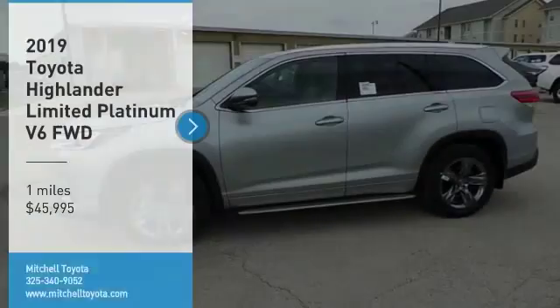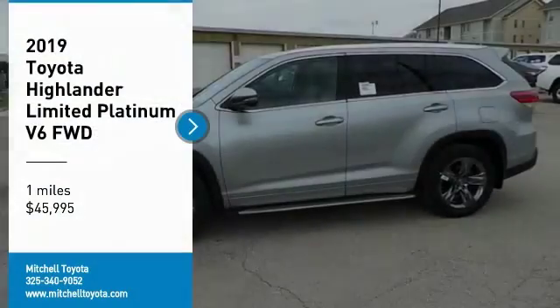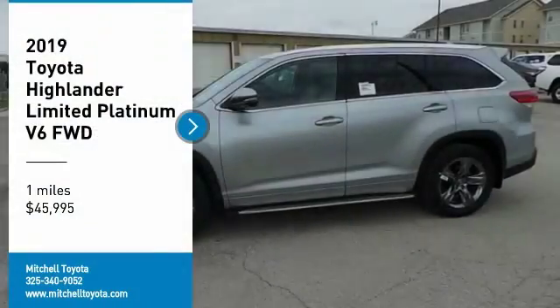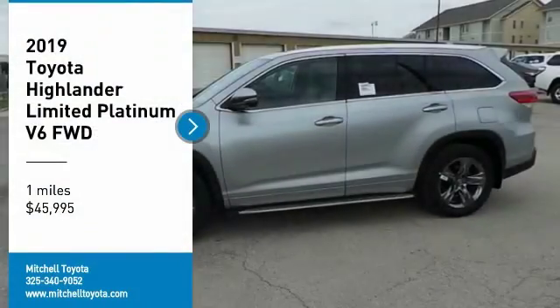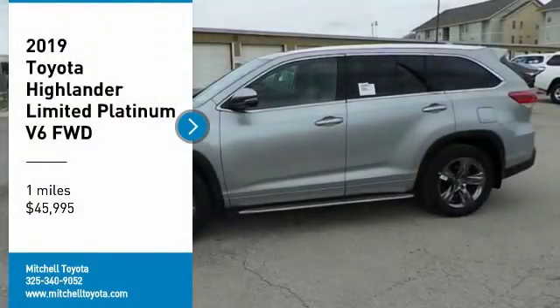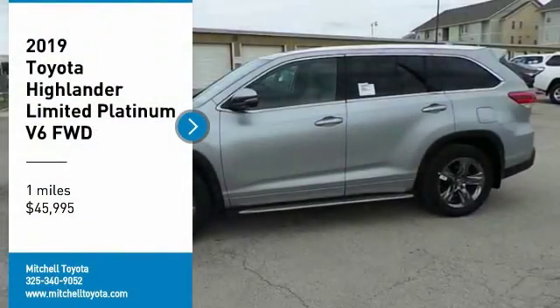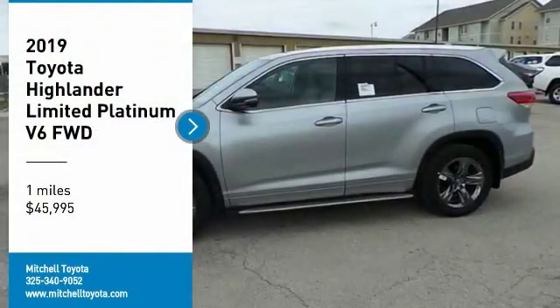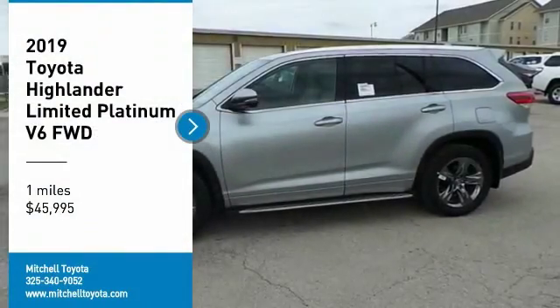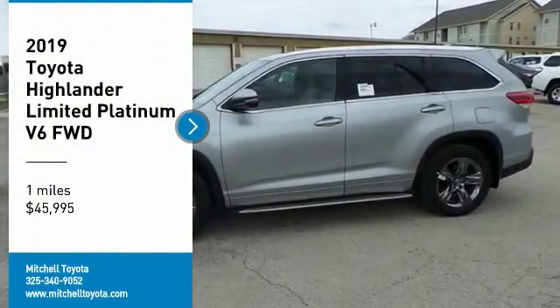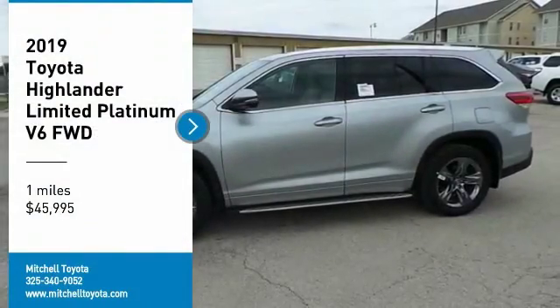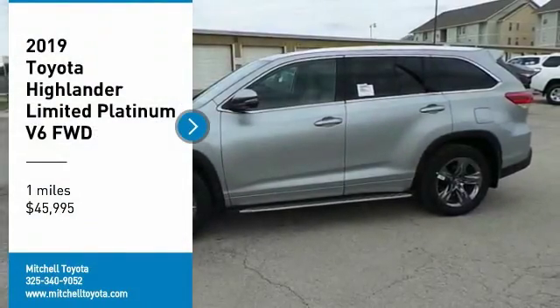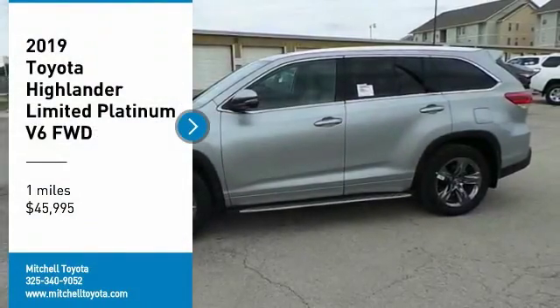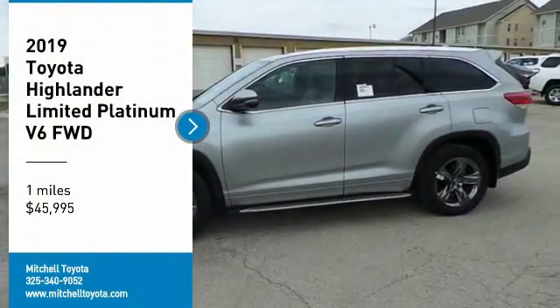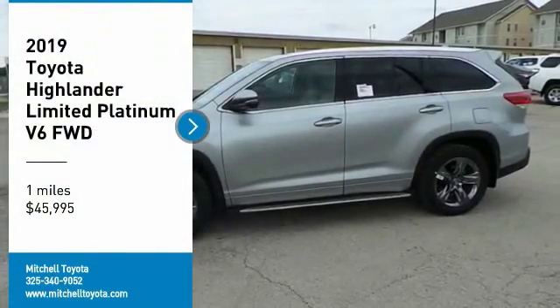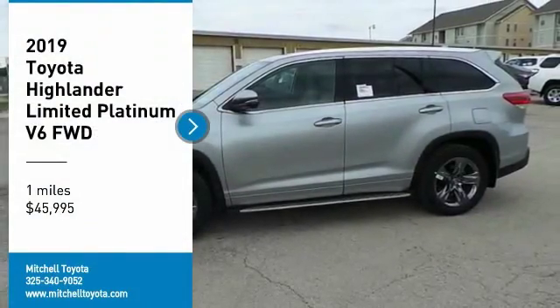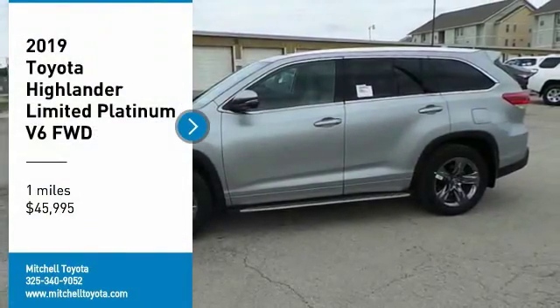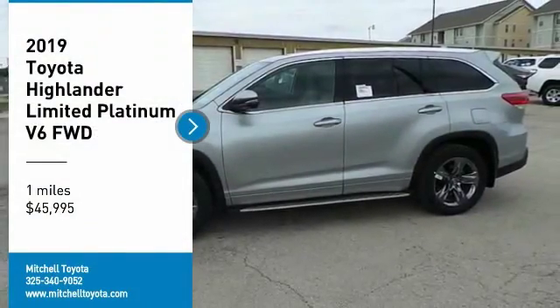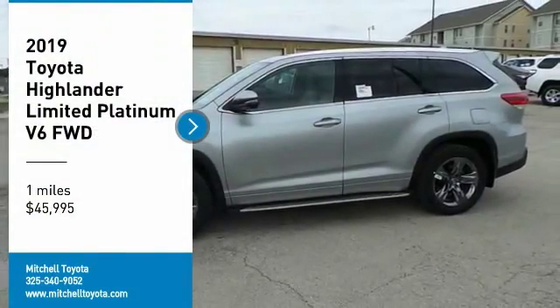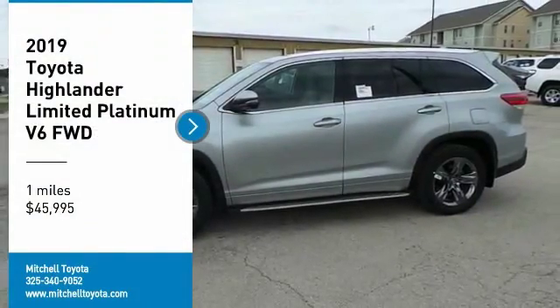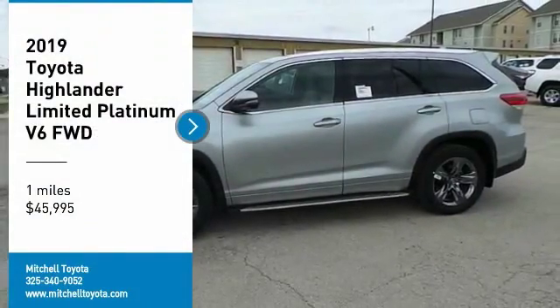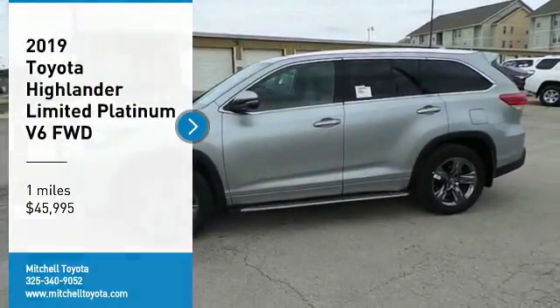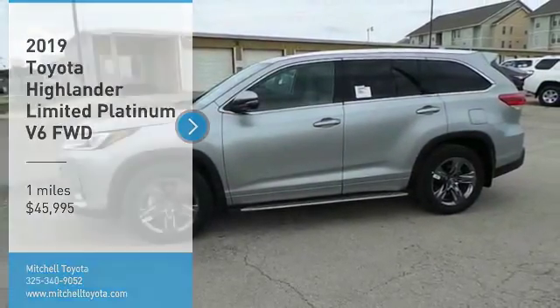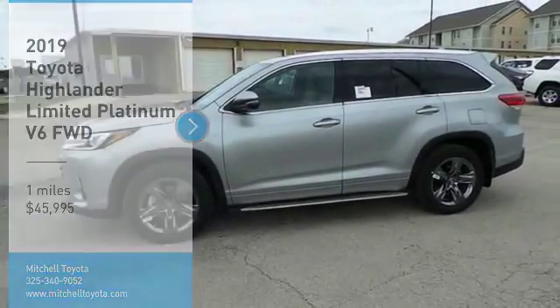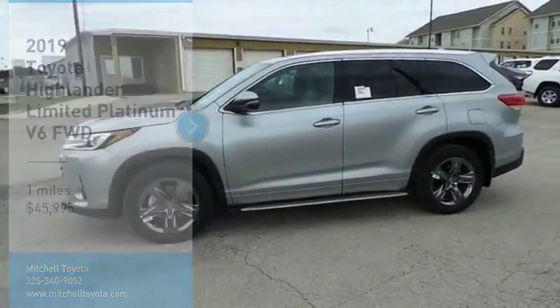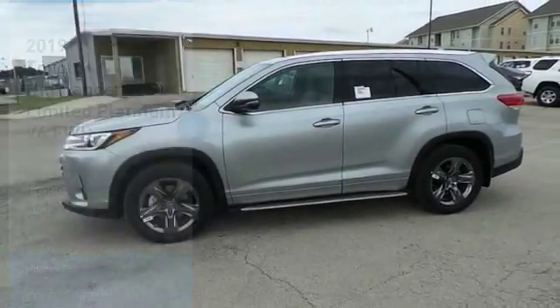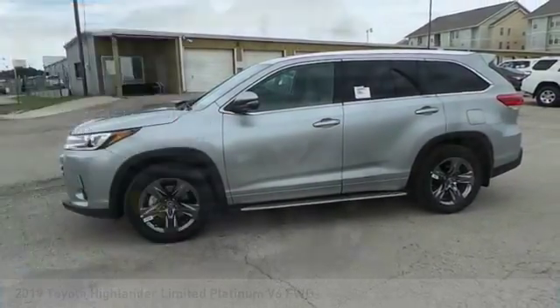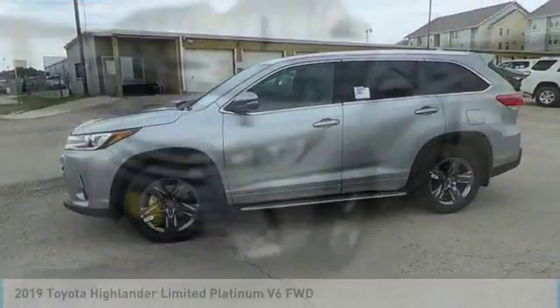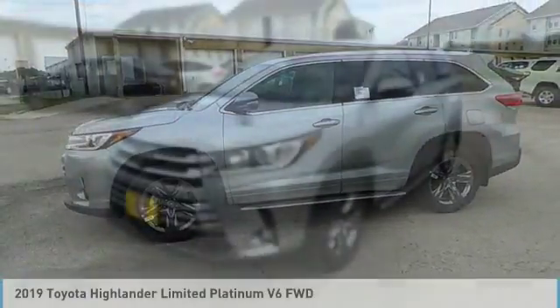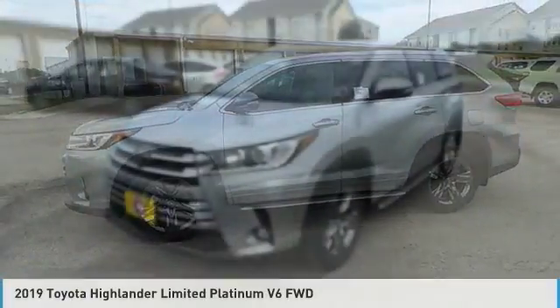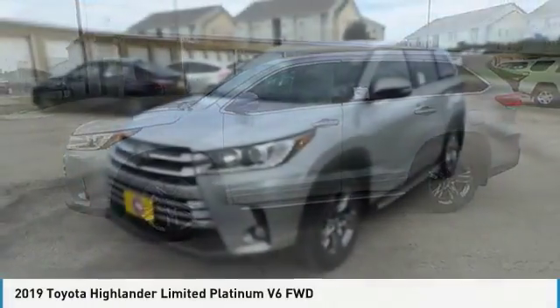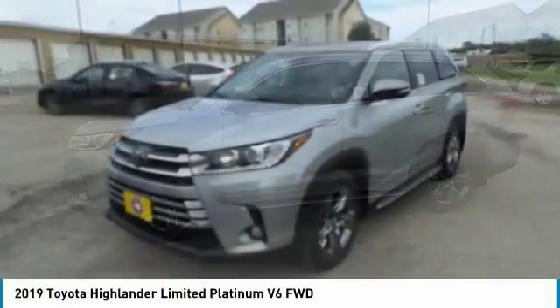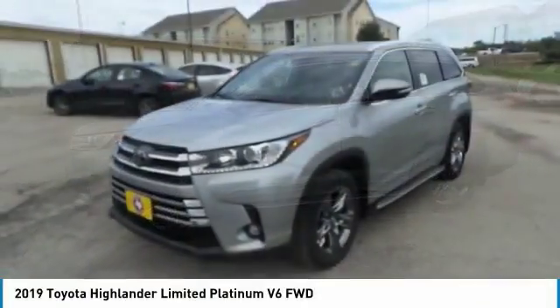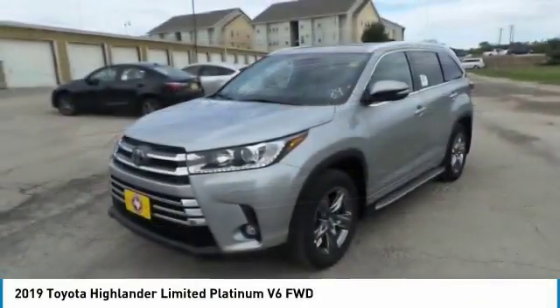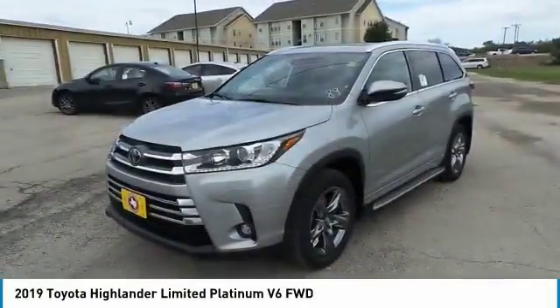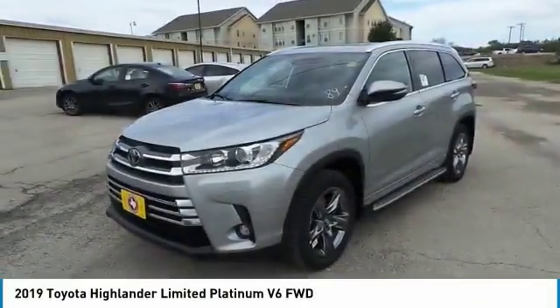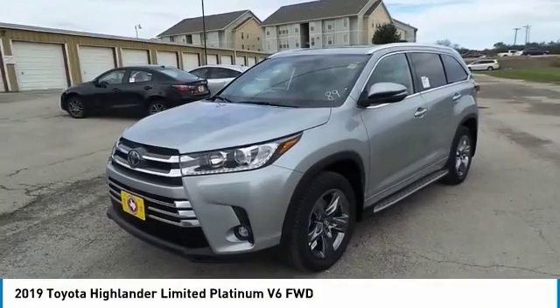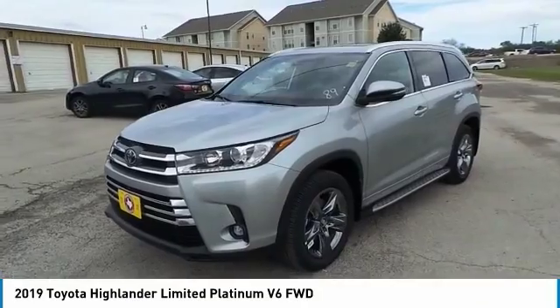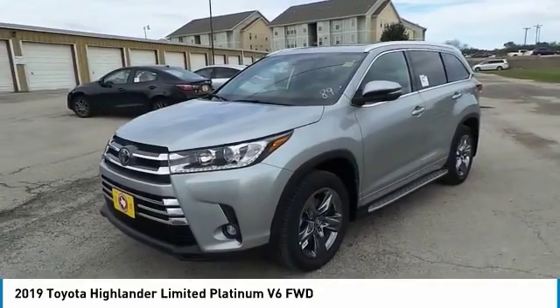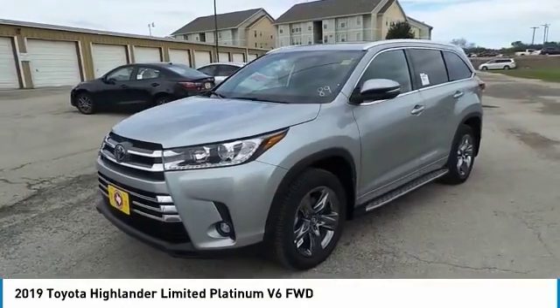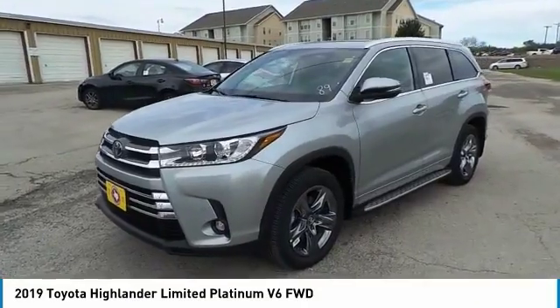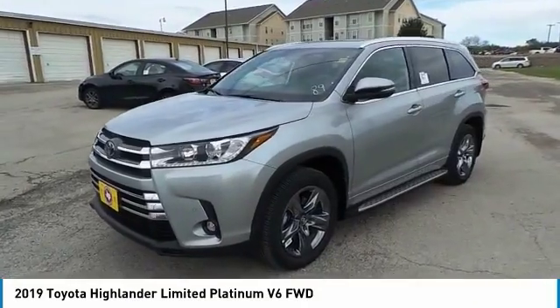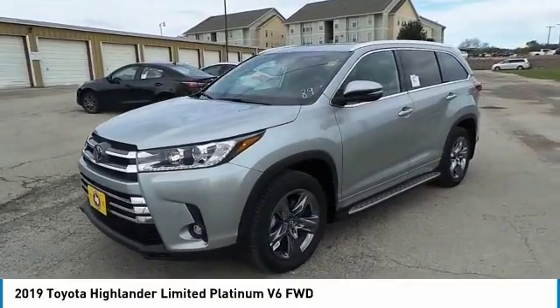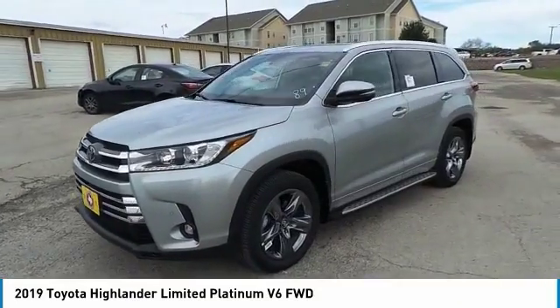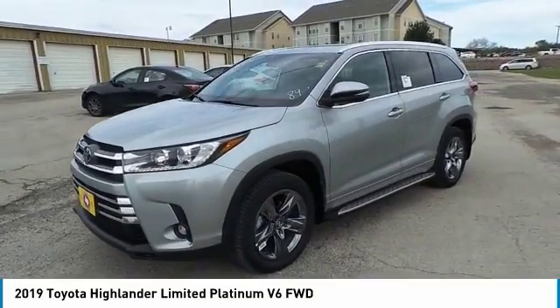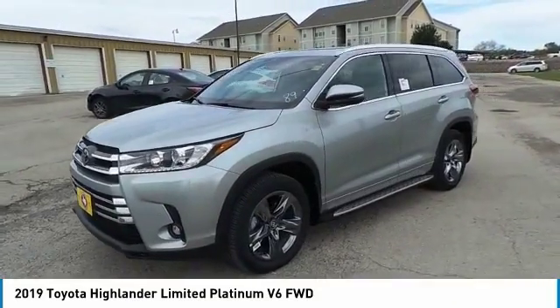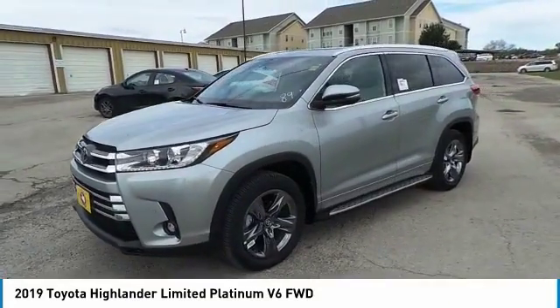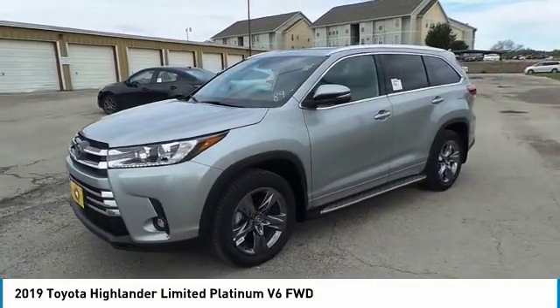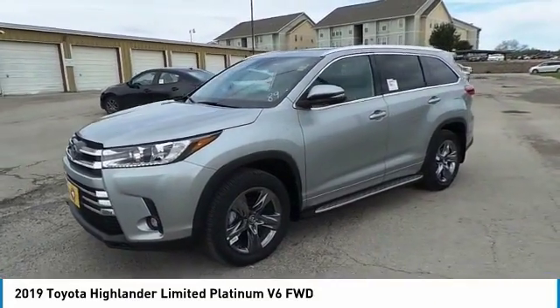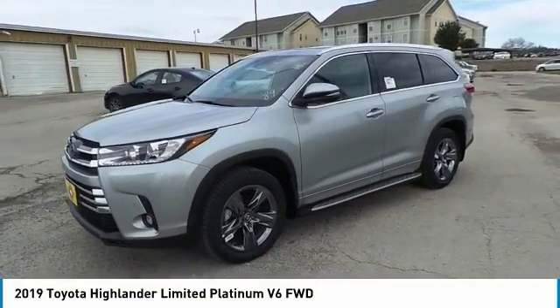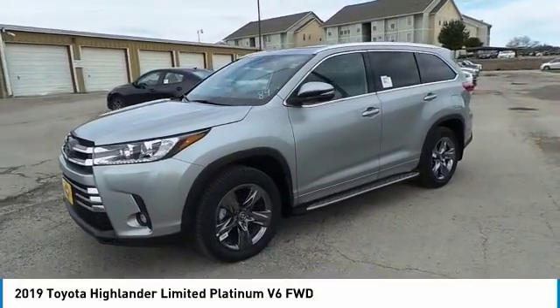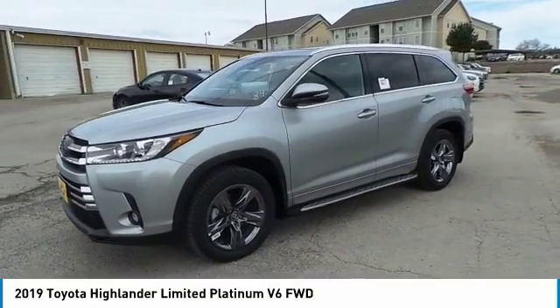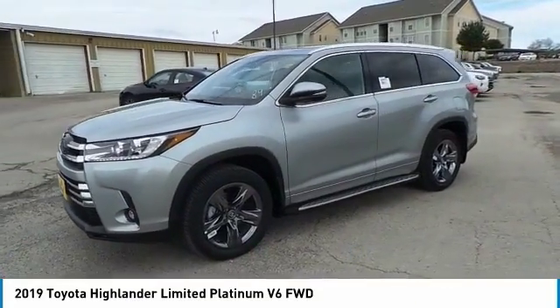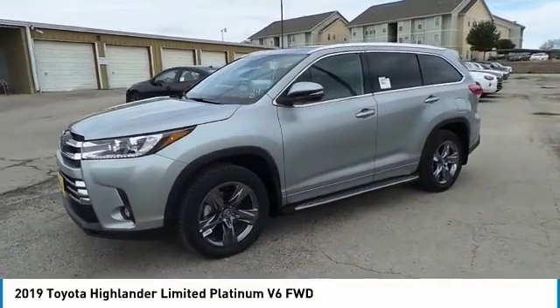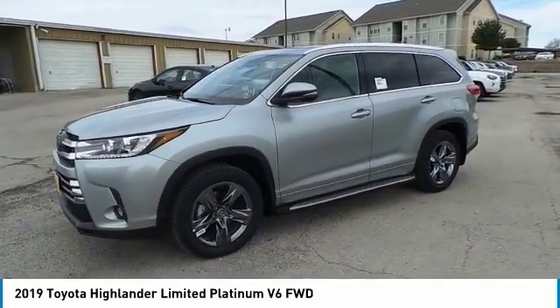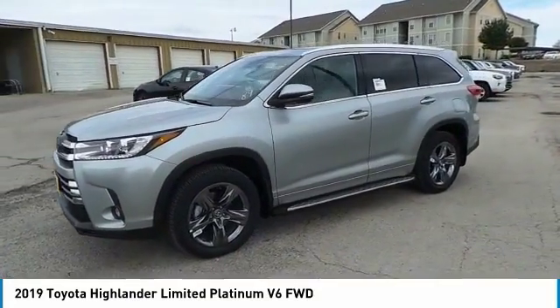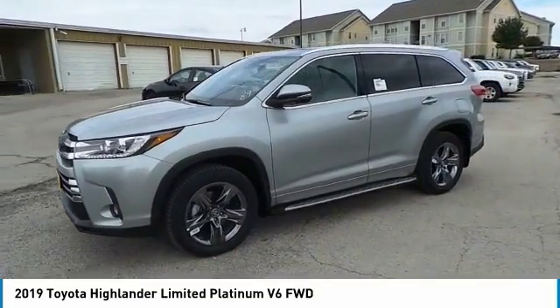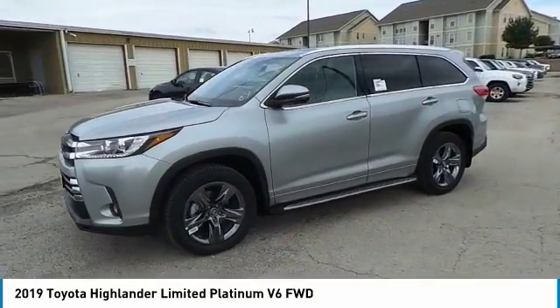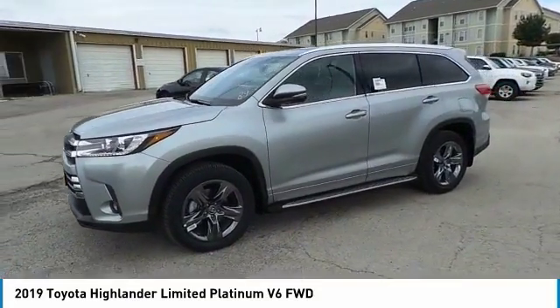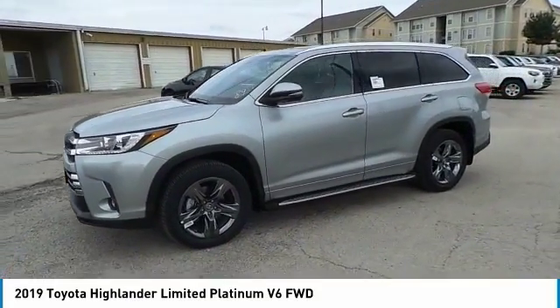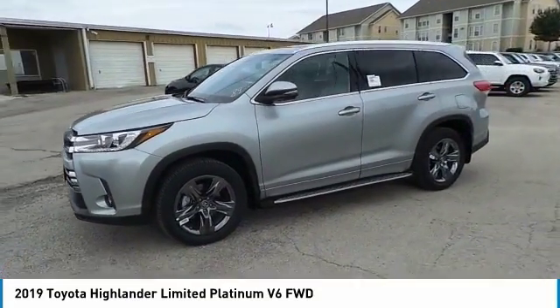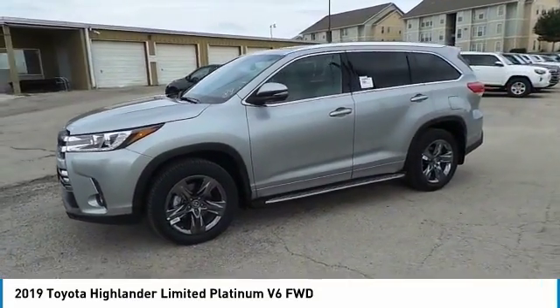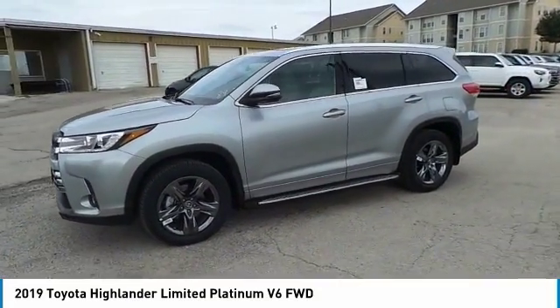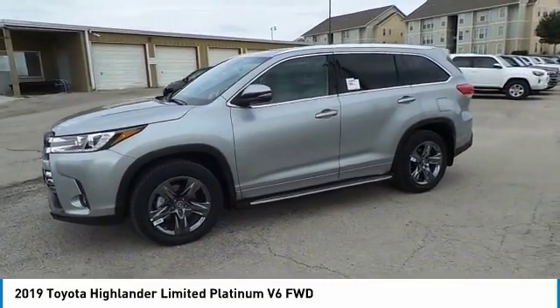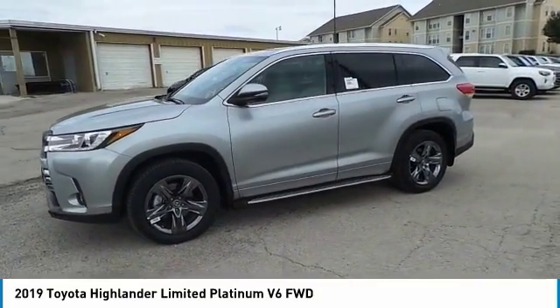Come test drive the 2019 Highlander. The Highlander is the SUV that's thought of everything.